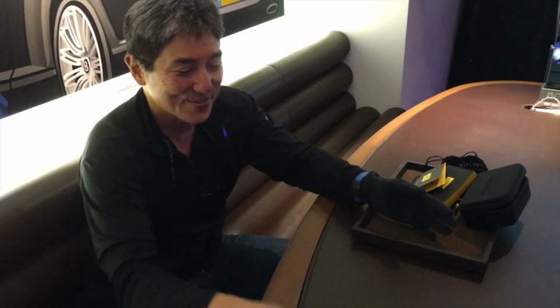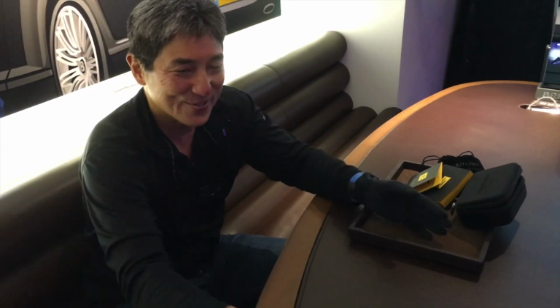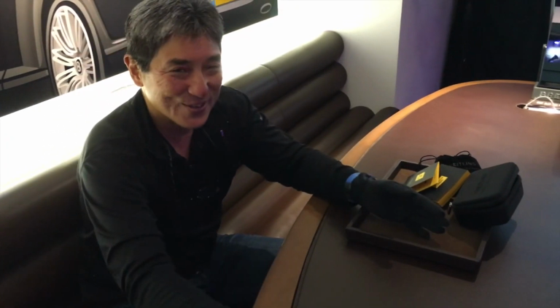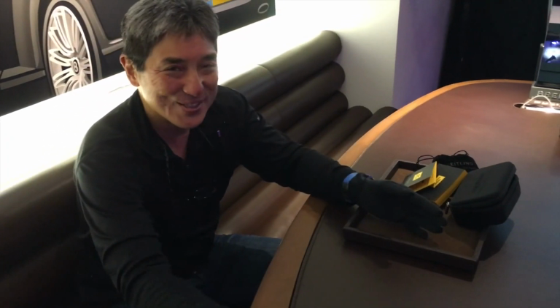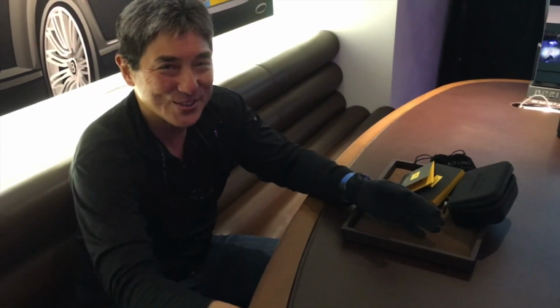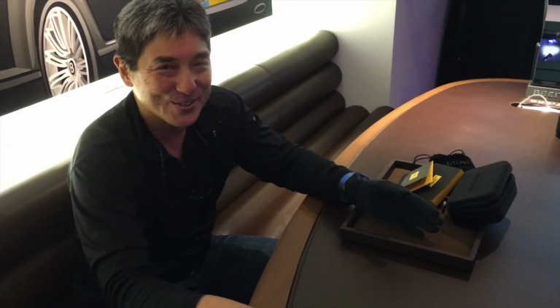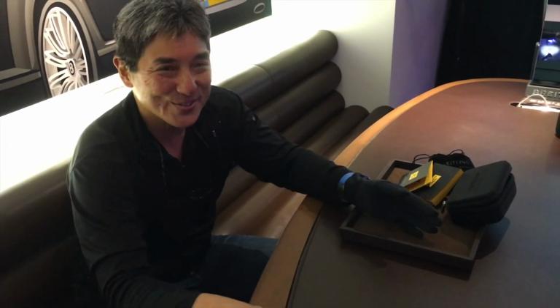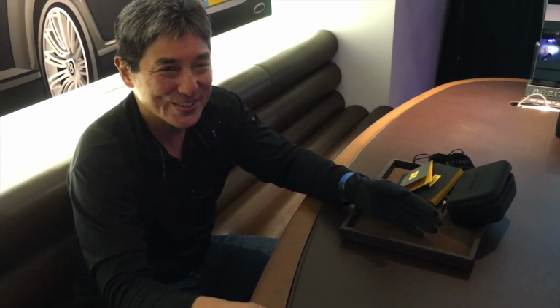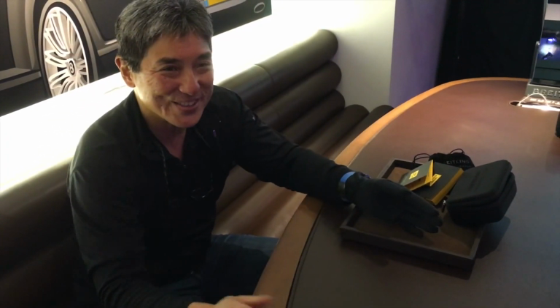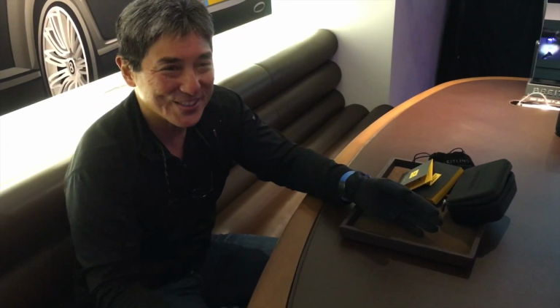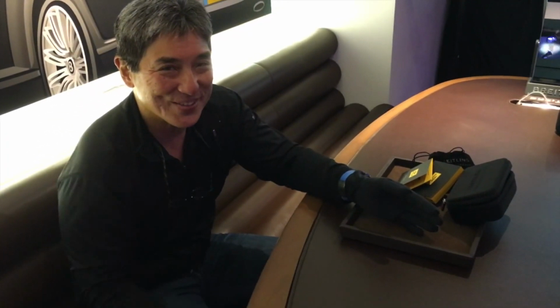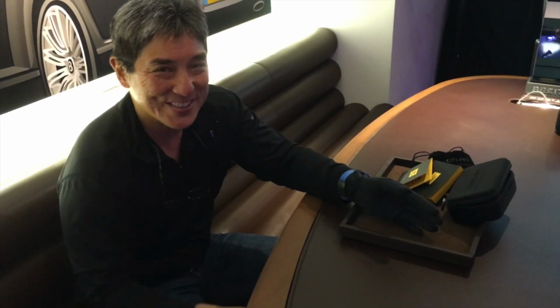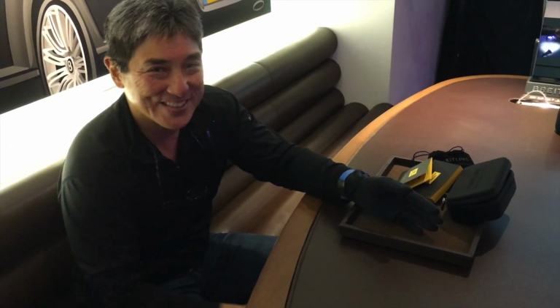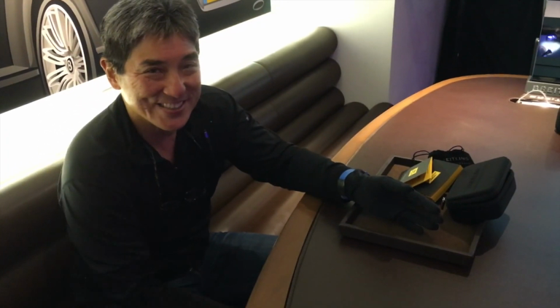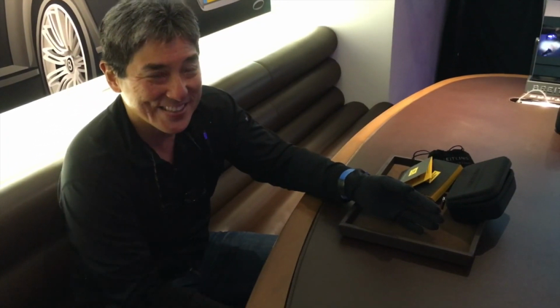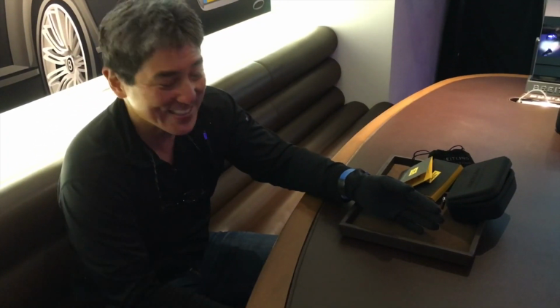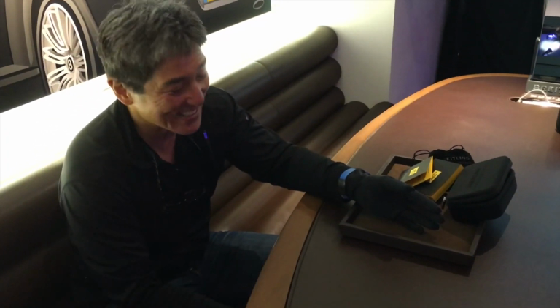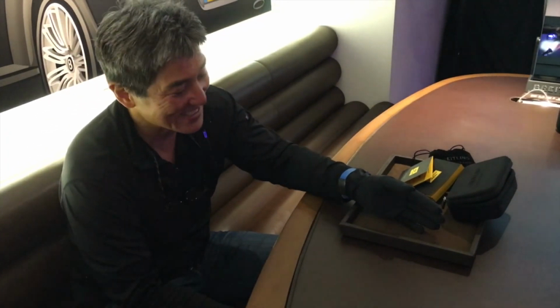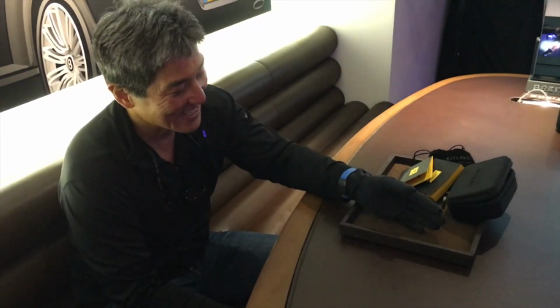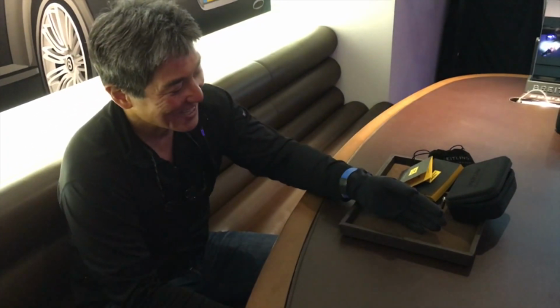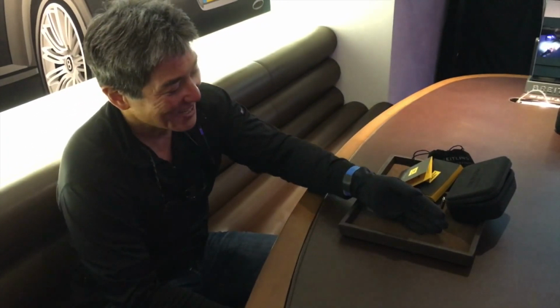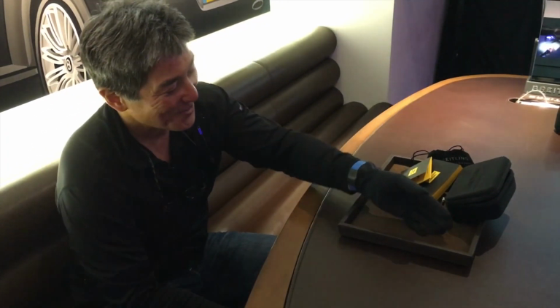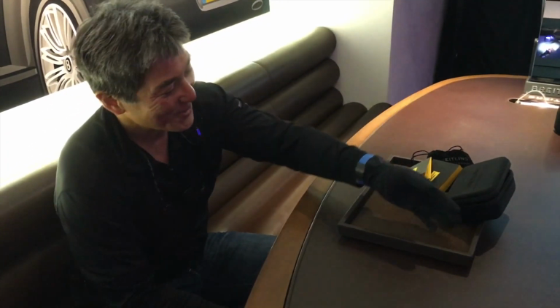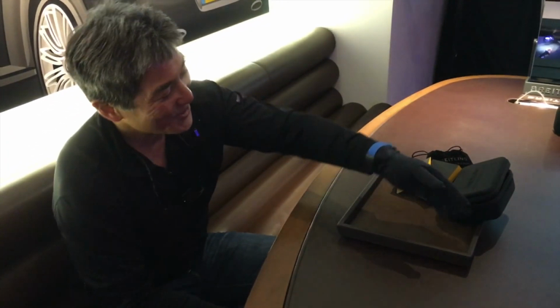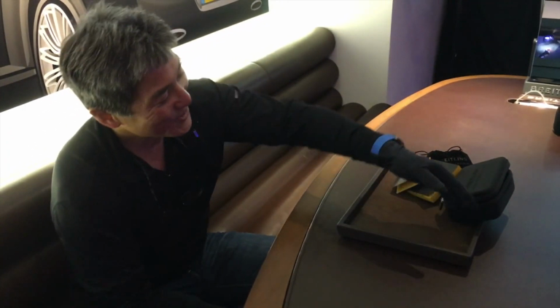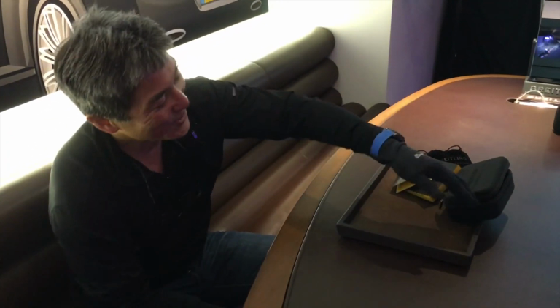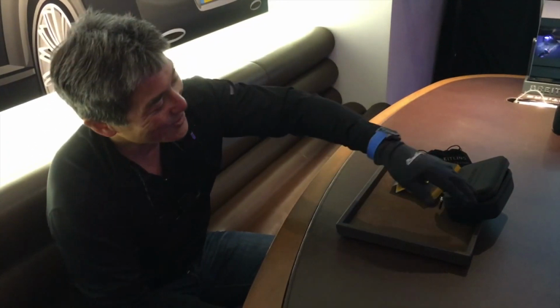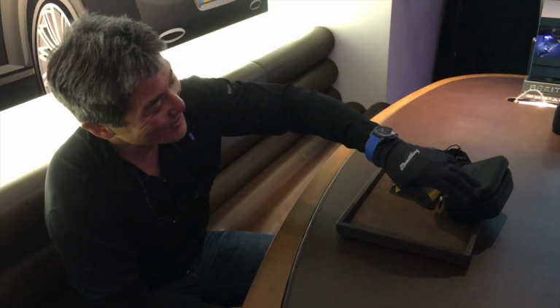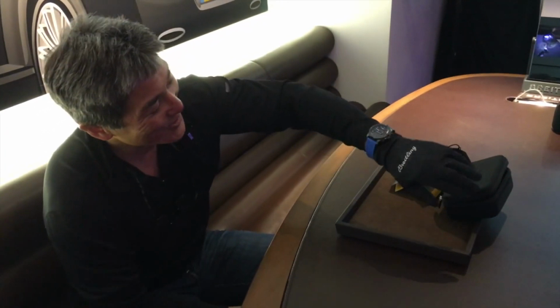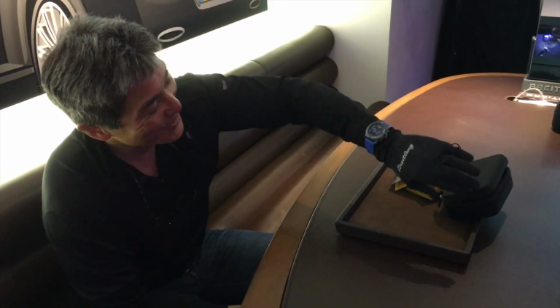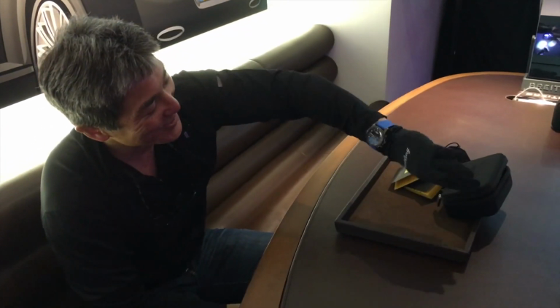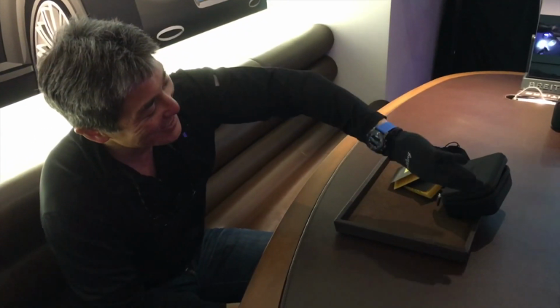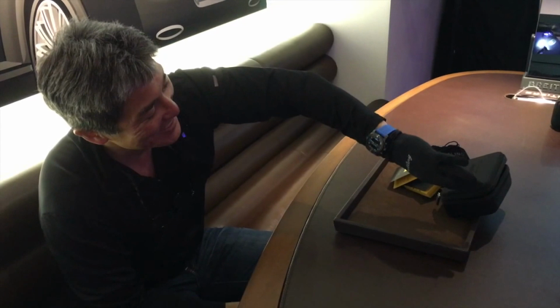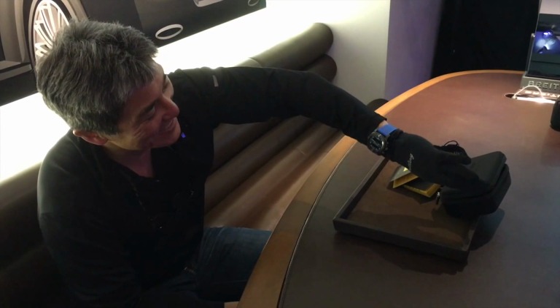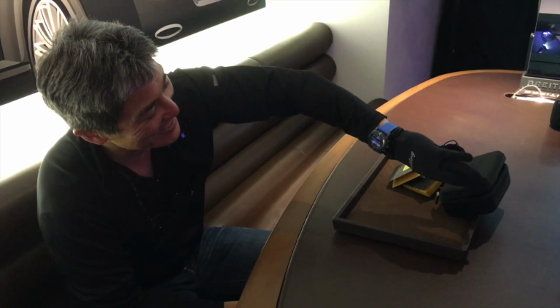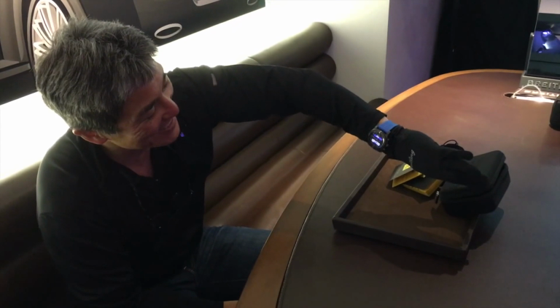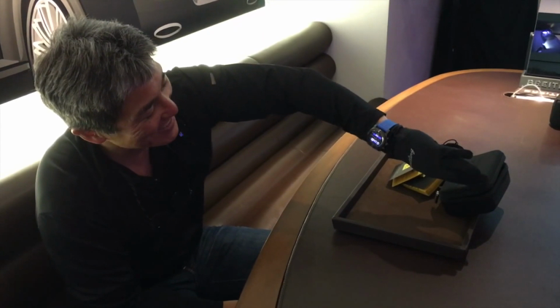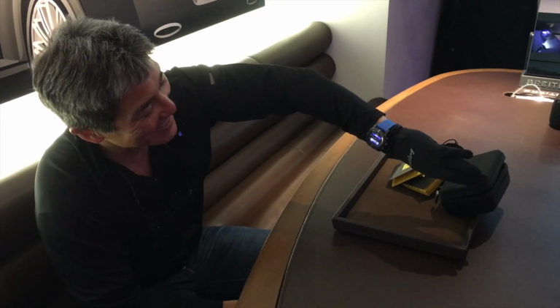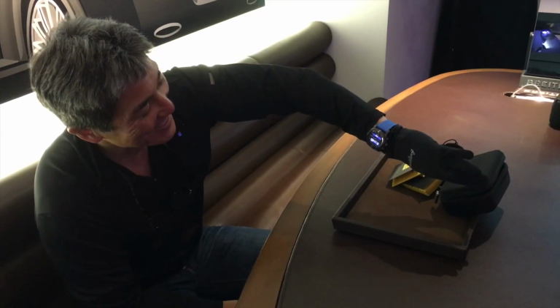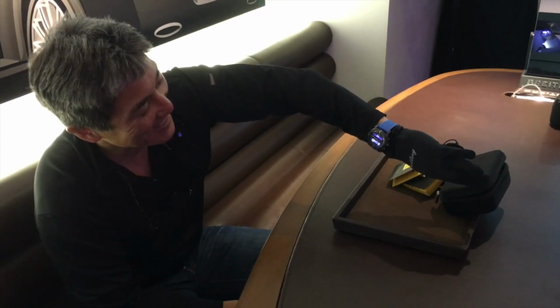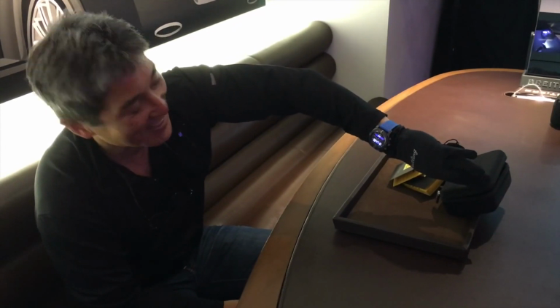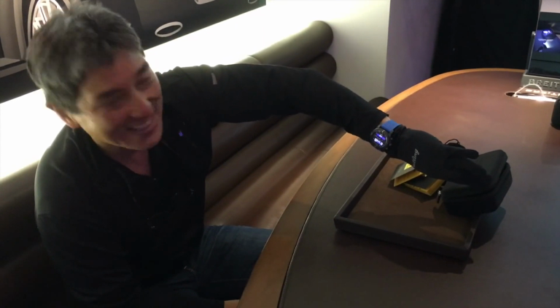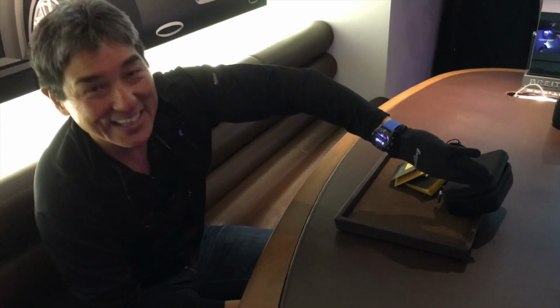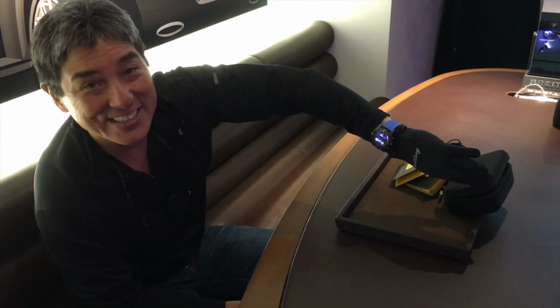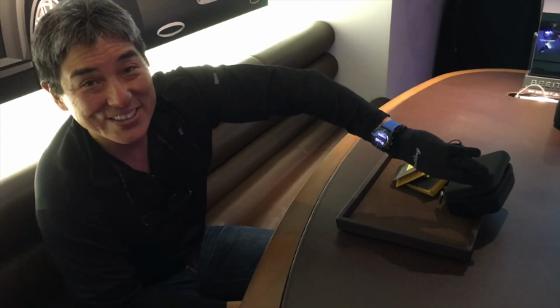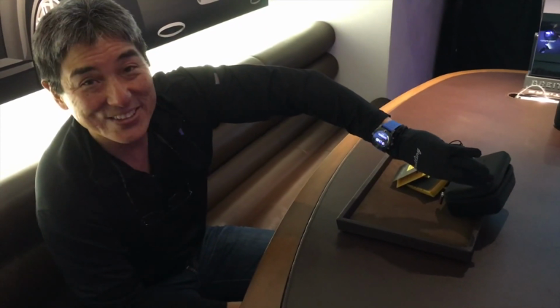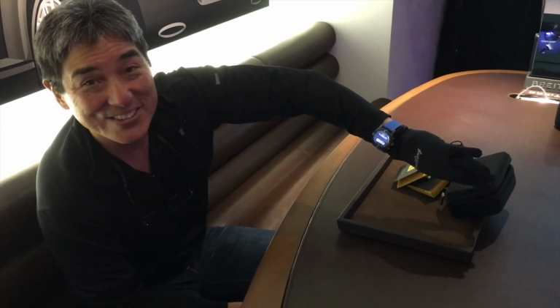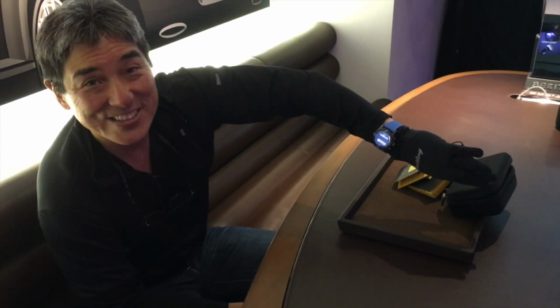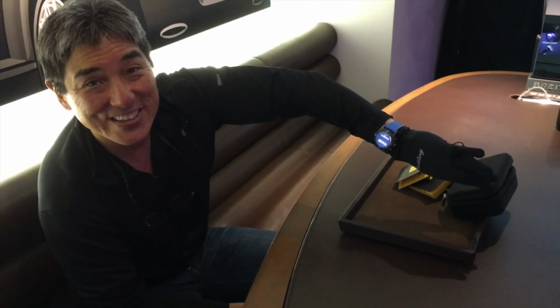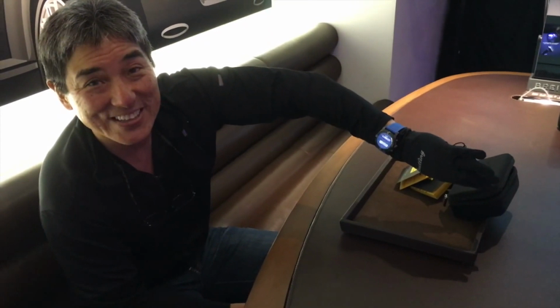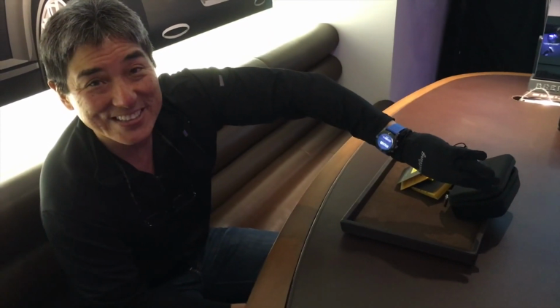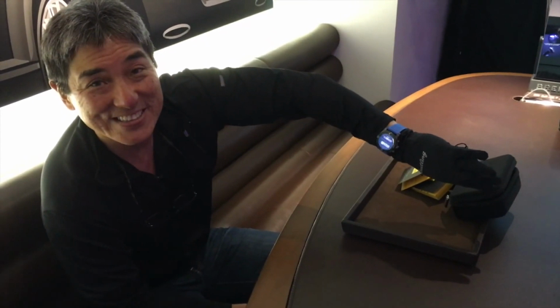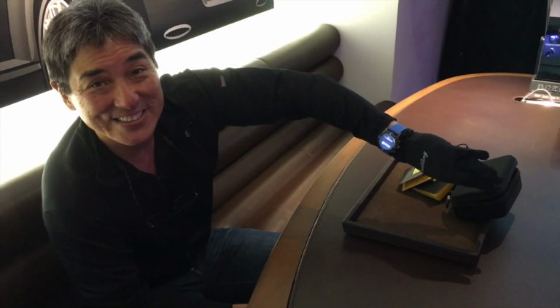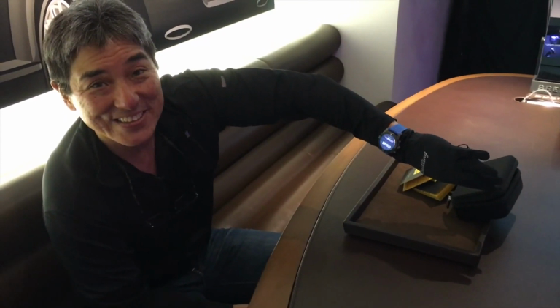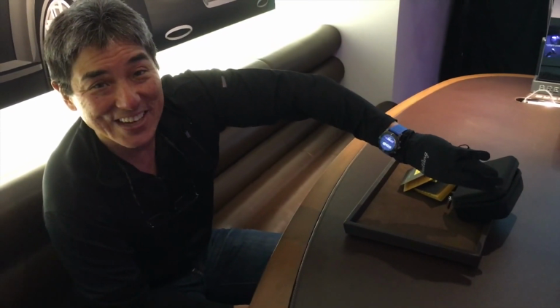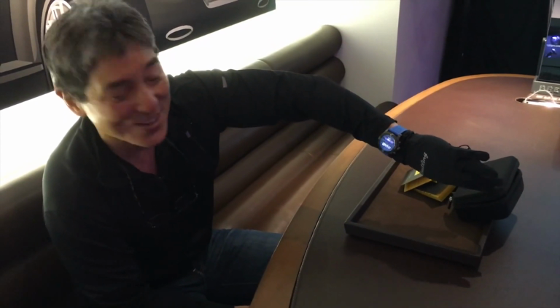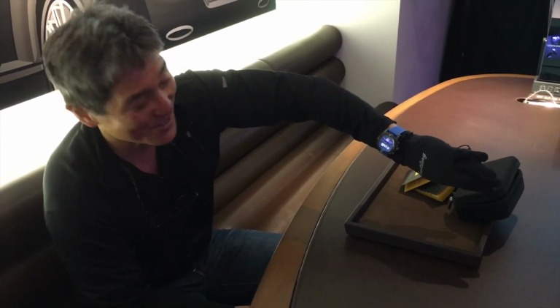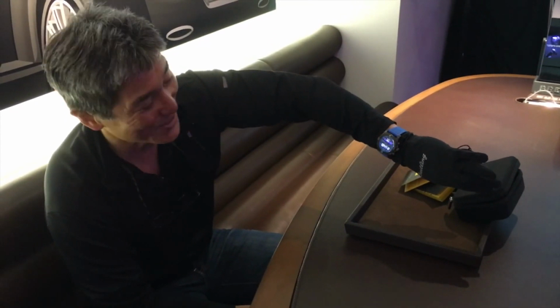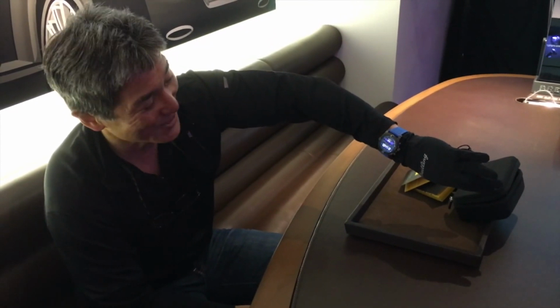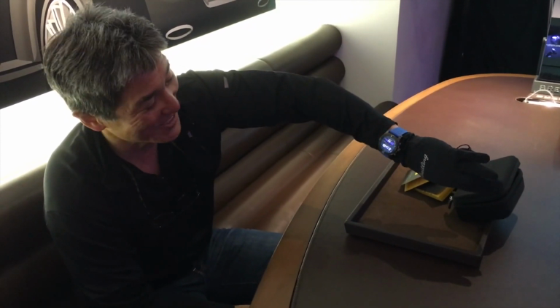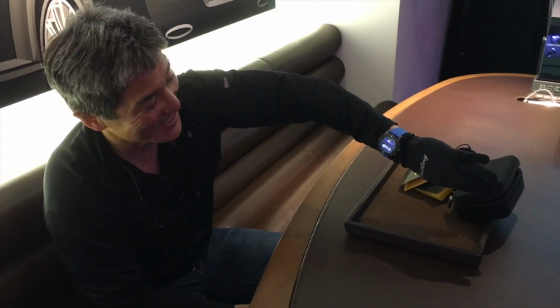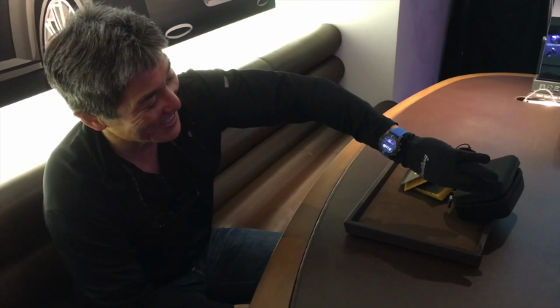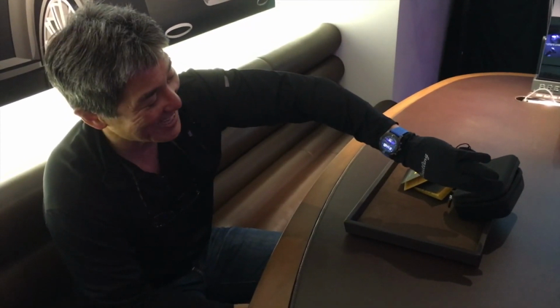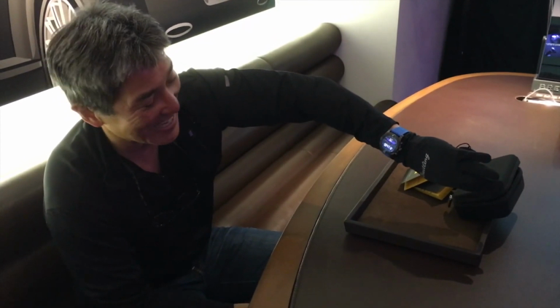The first cool feature I want you to see is when you turn your wrist, the light goes on. So how cool is that?